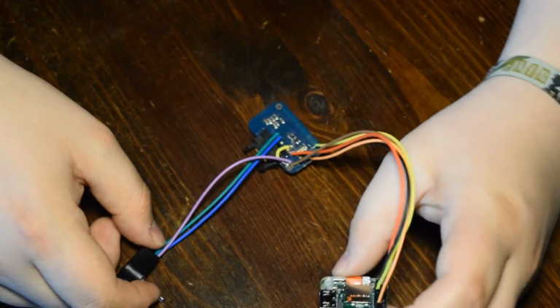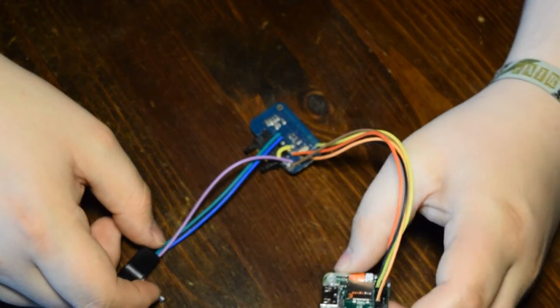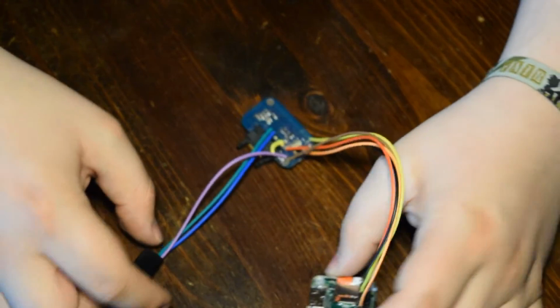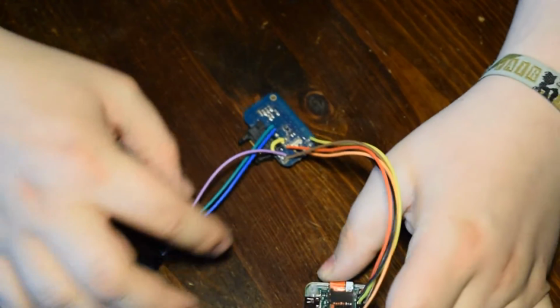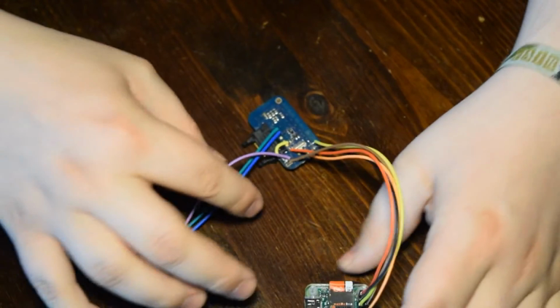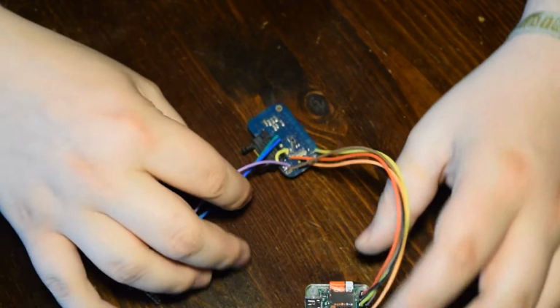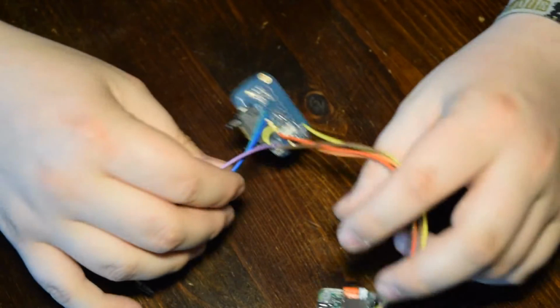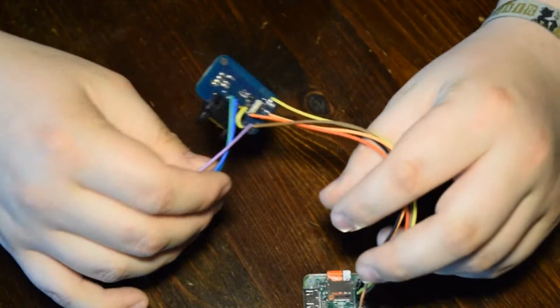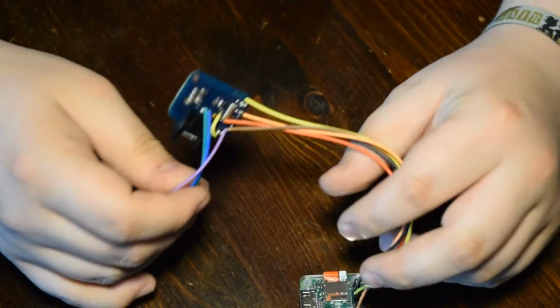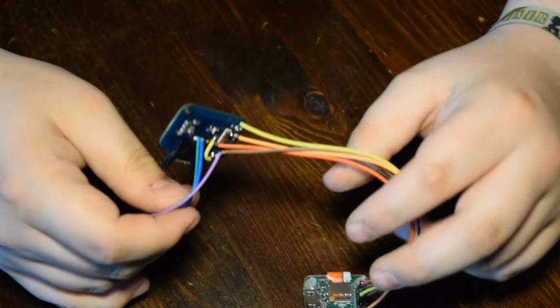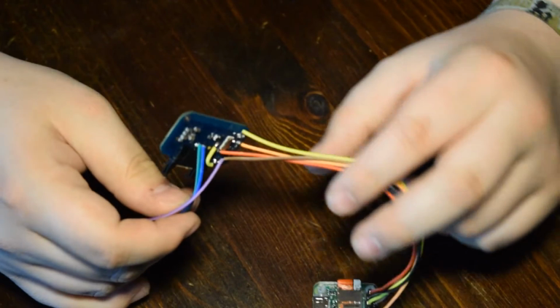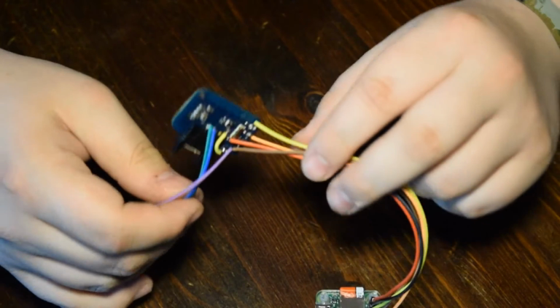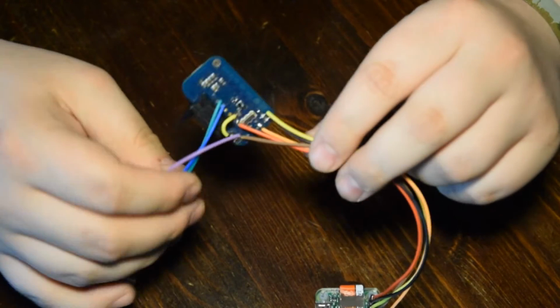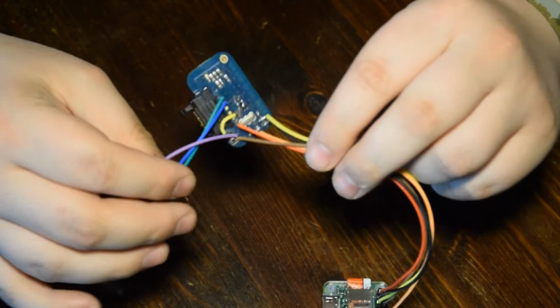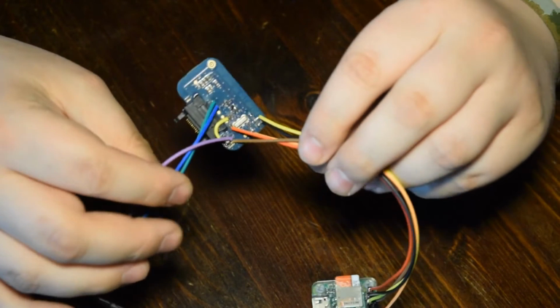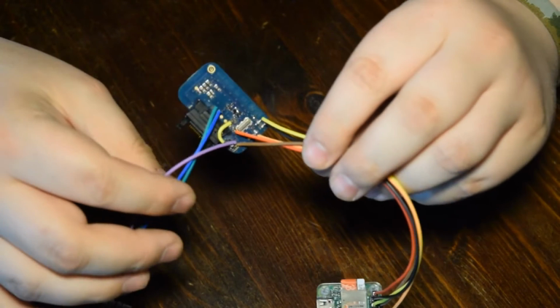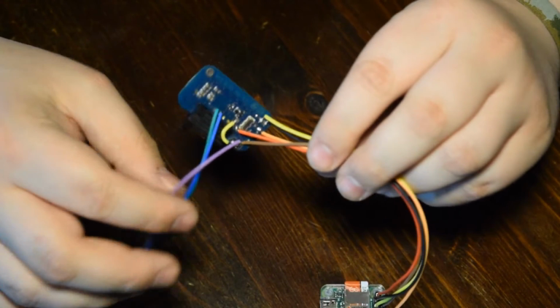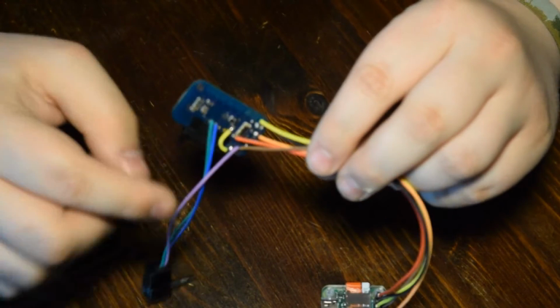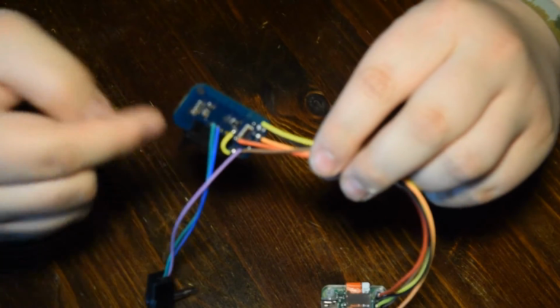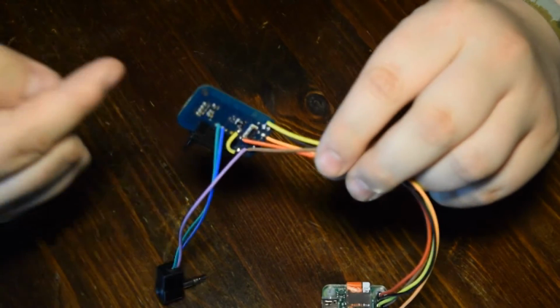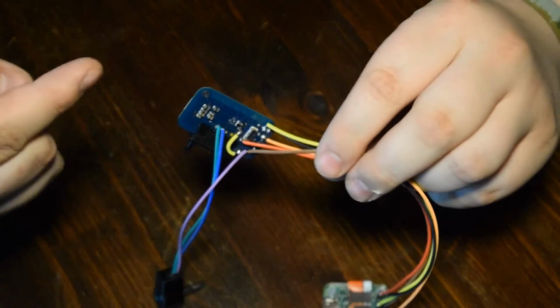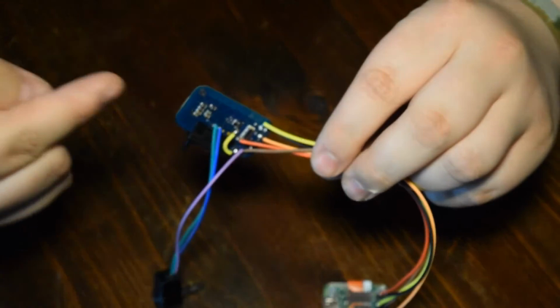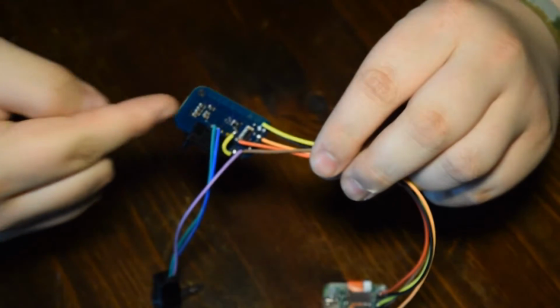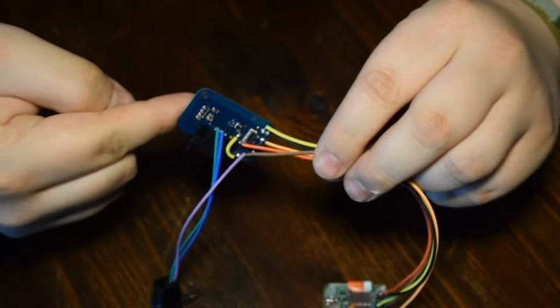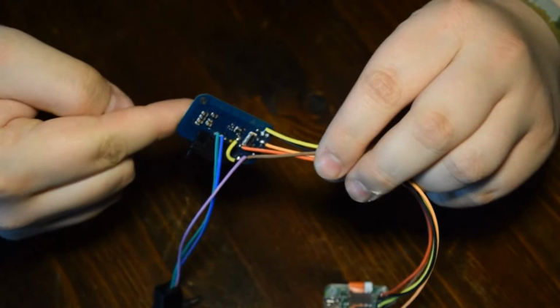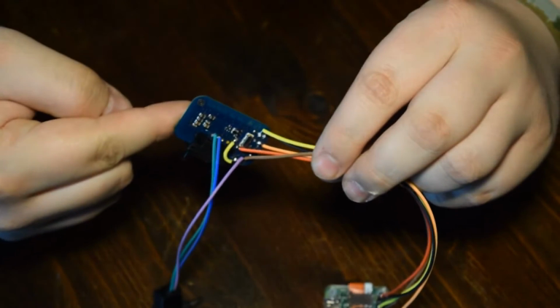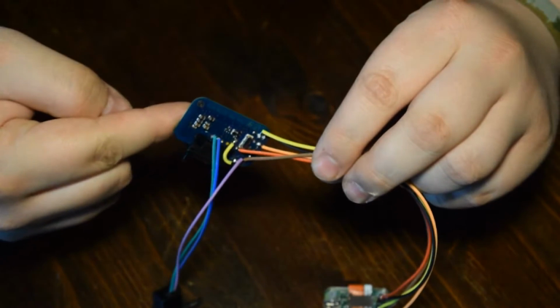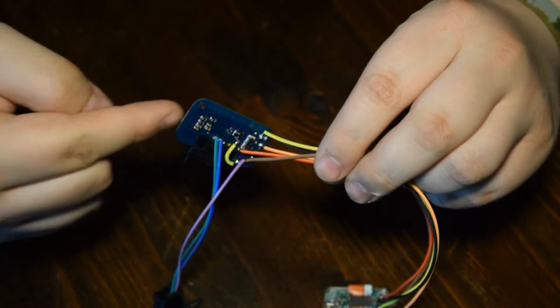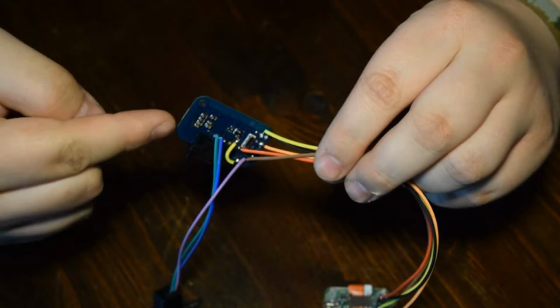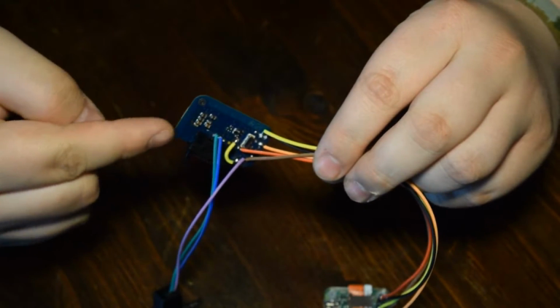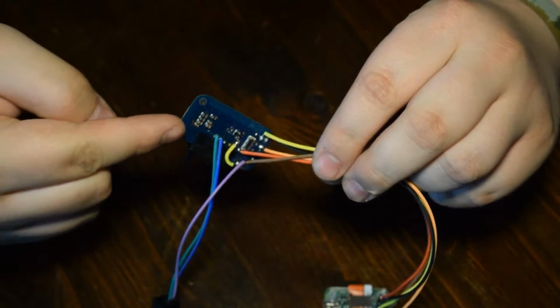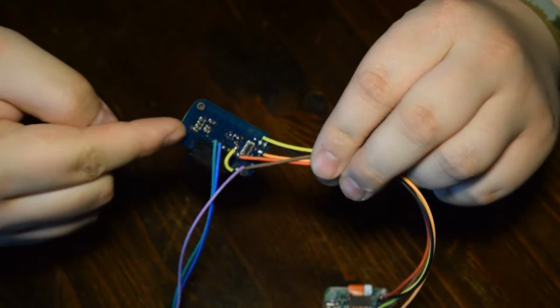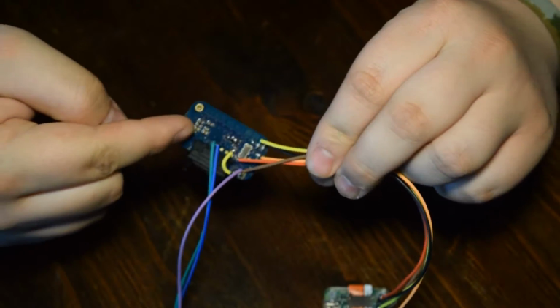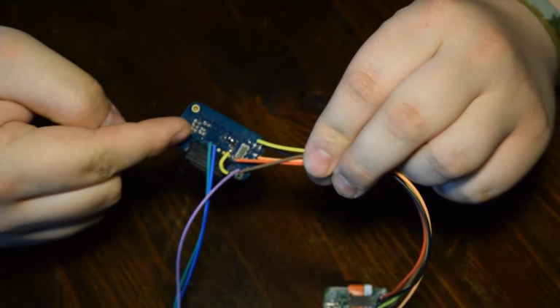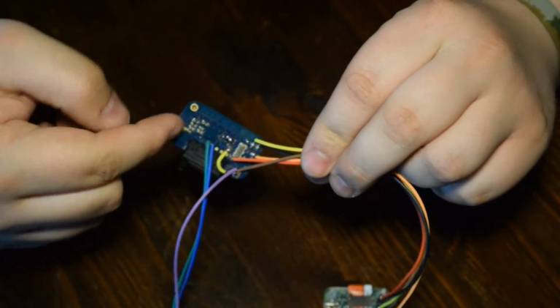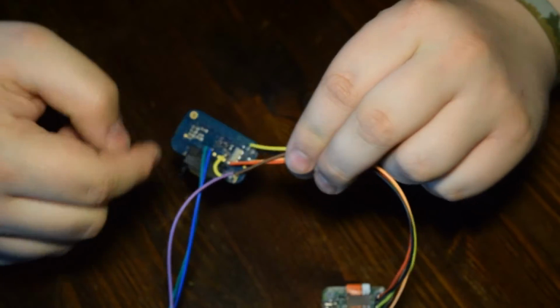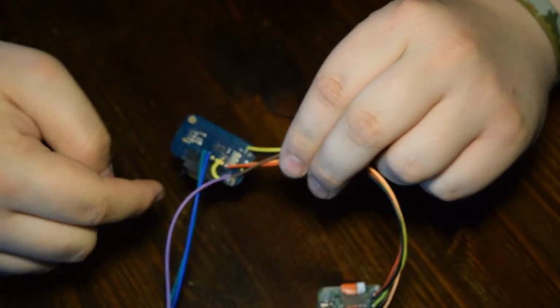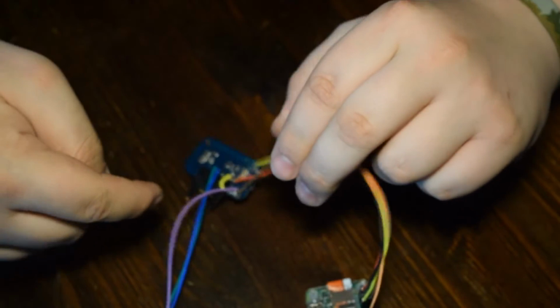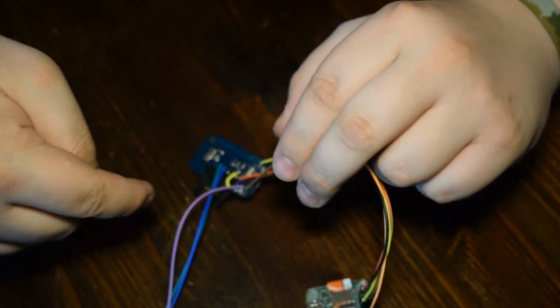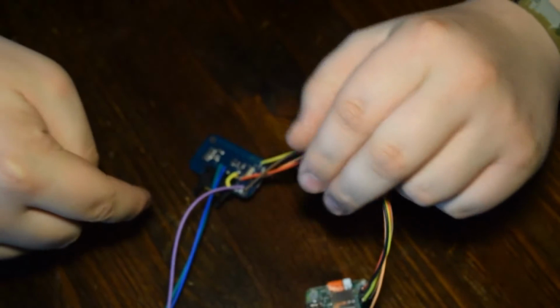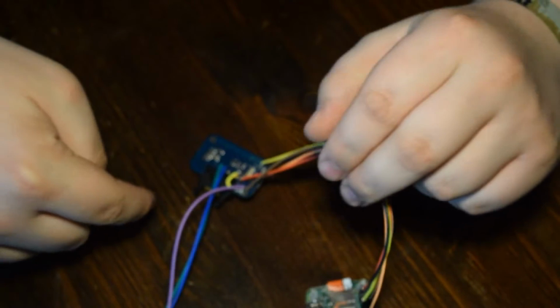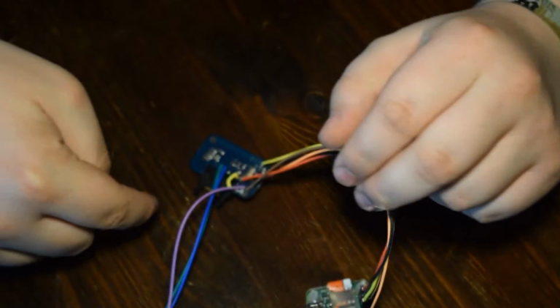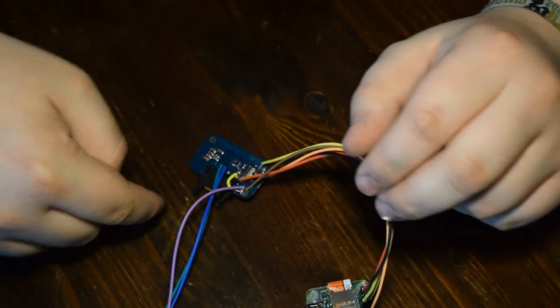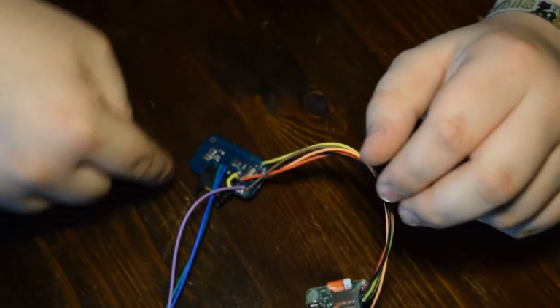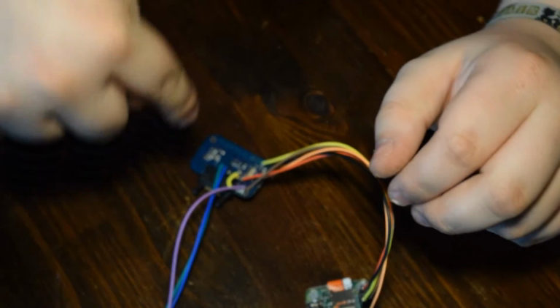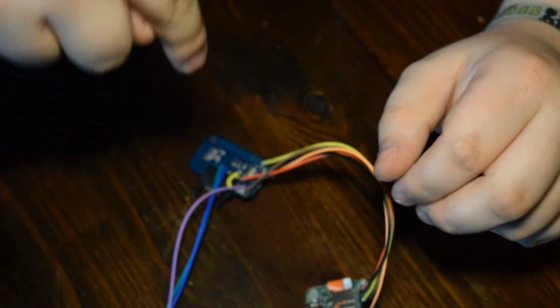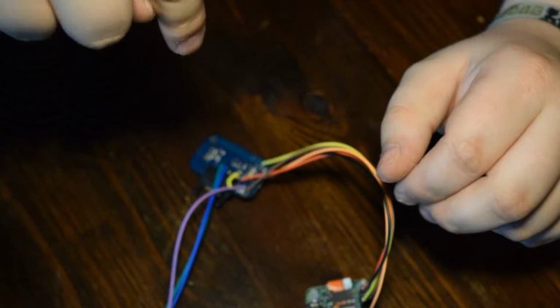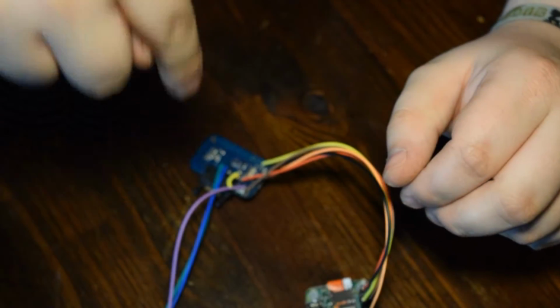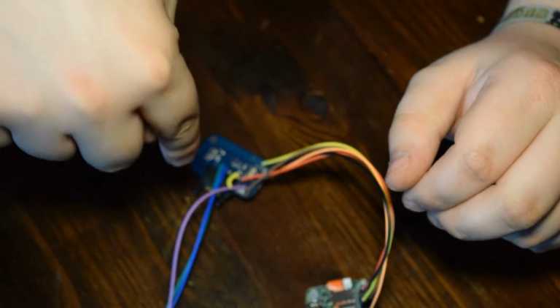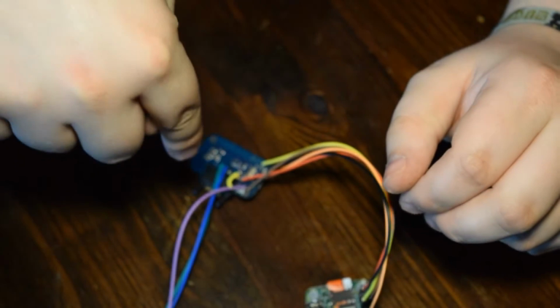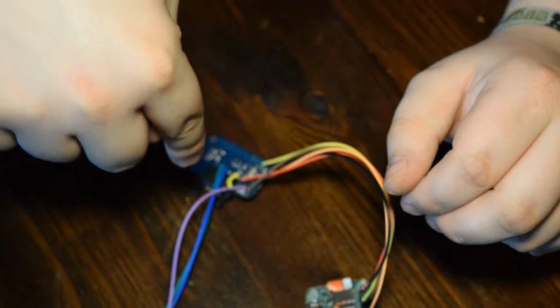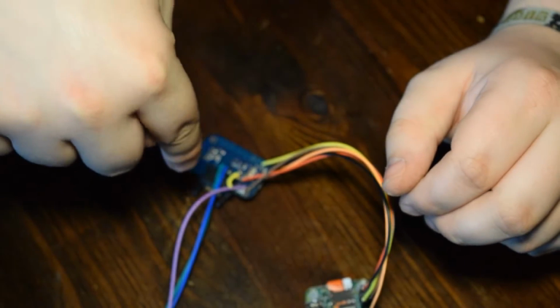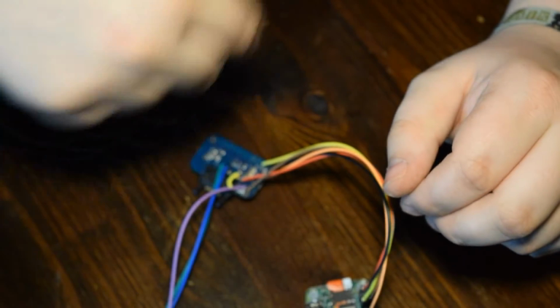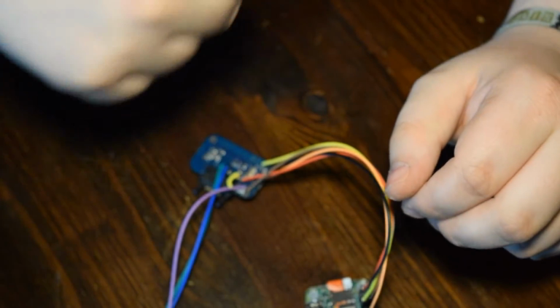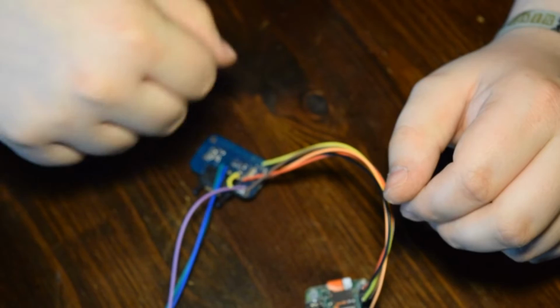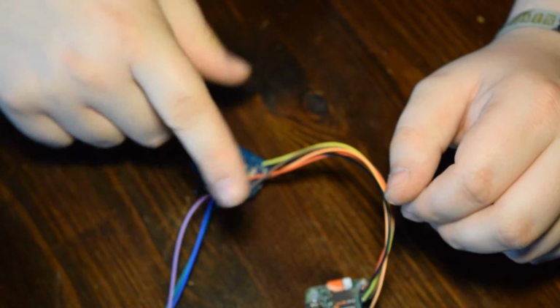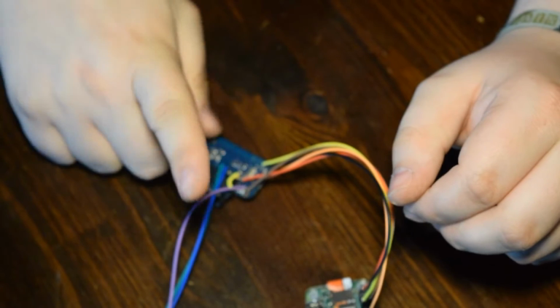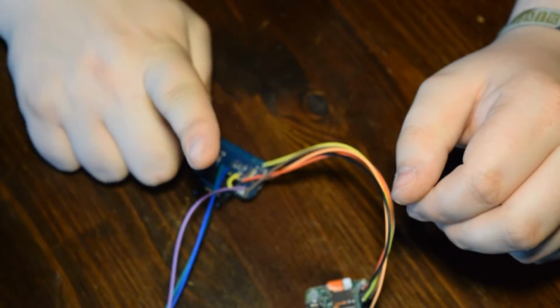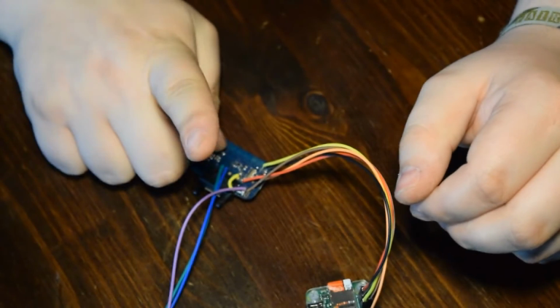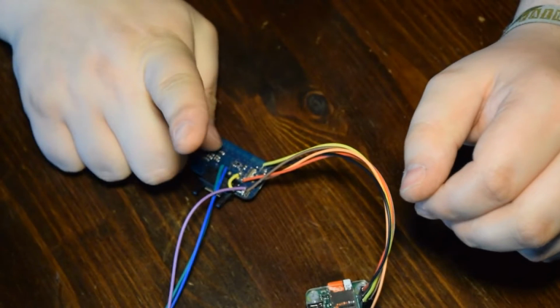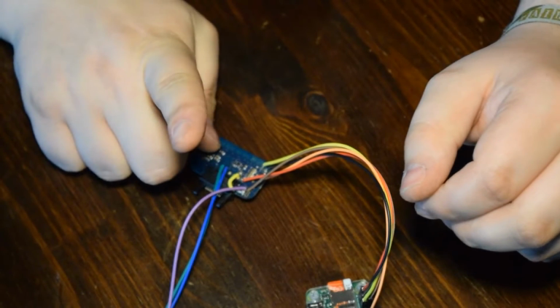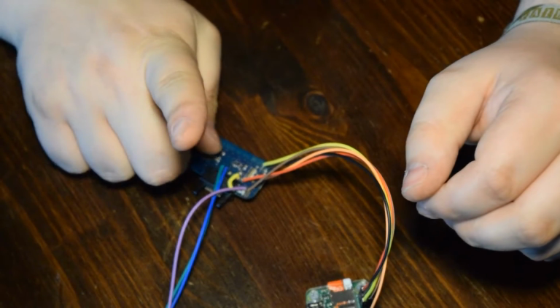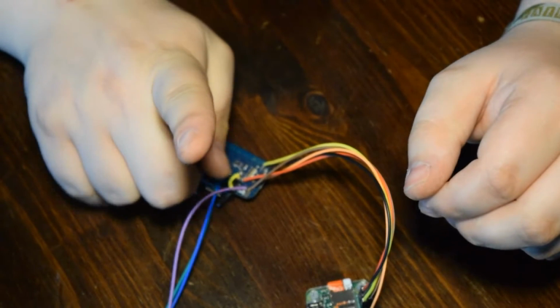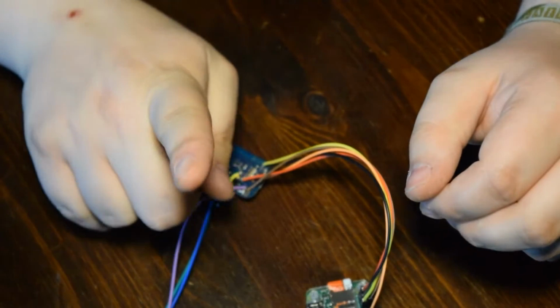All you have to do is buy this little thing. I'm going to link everything down in the description.